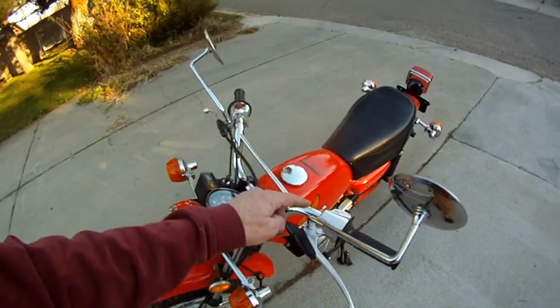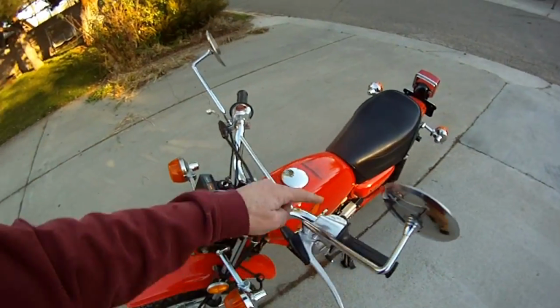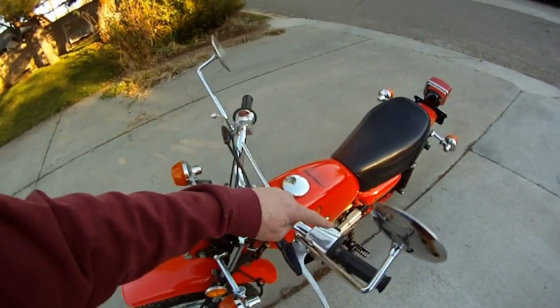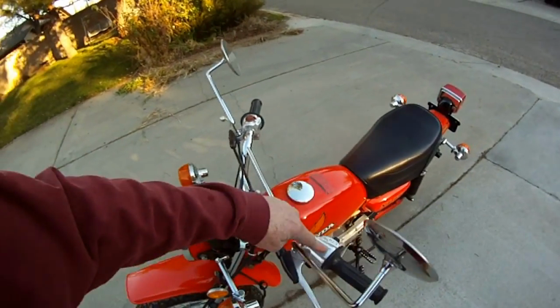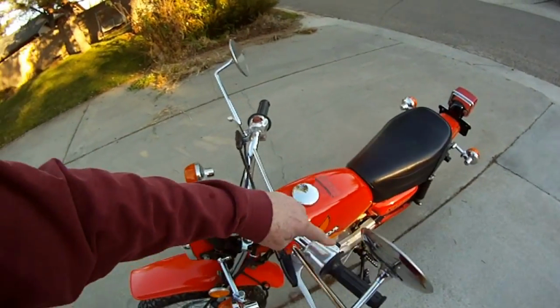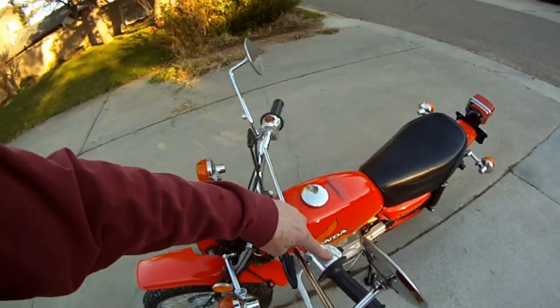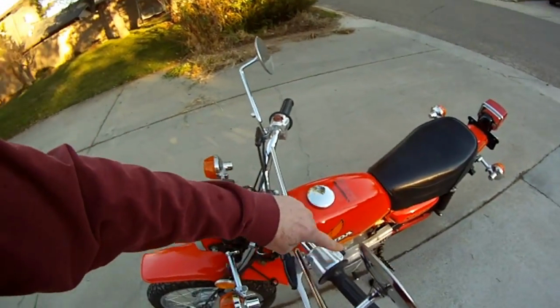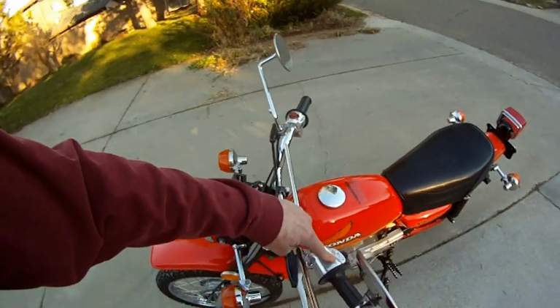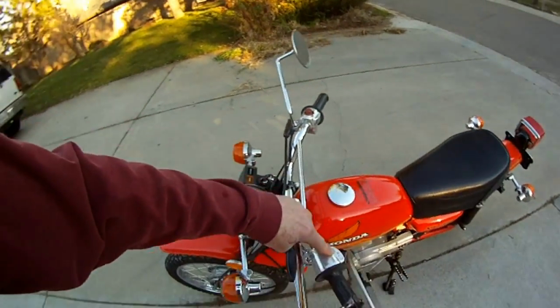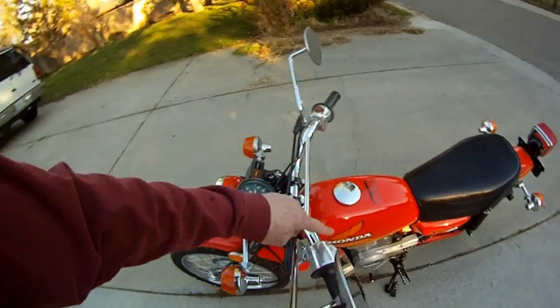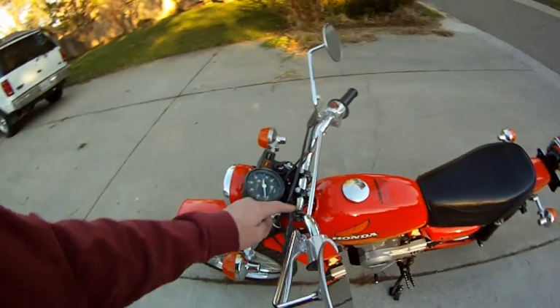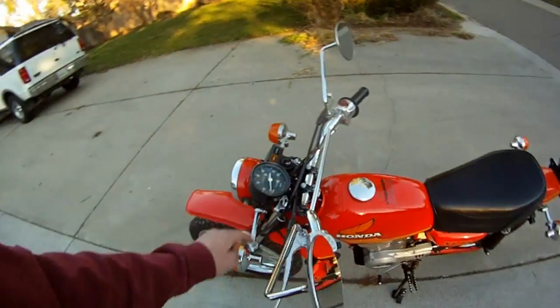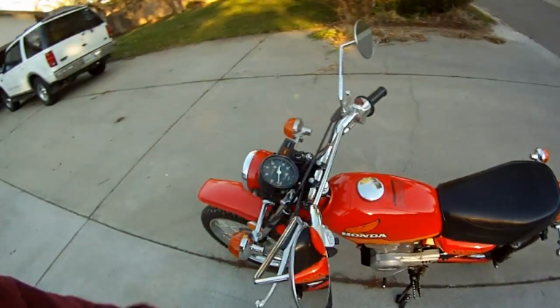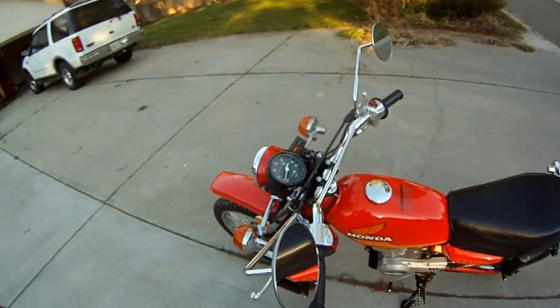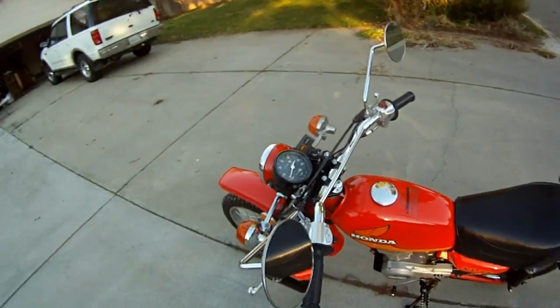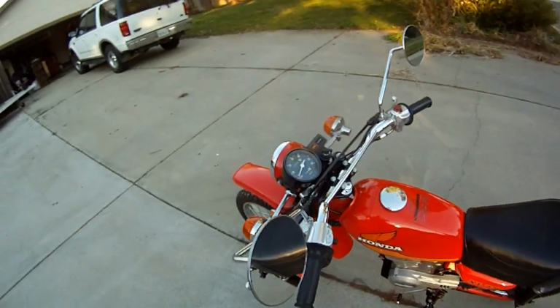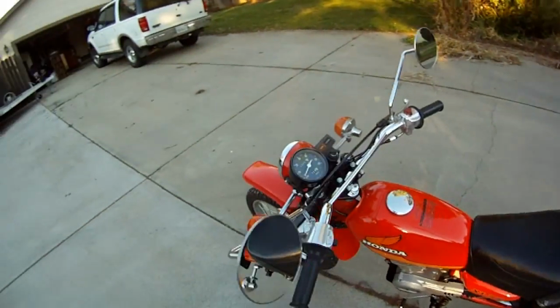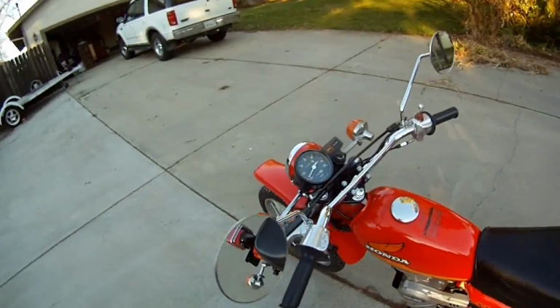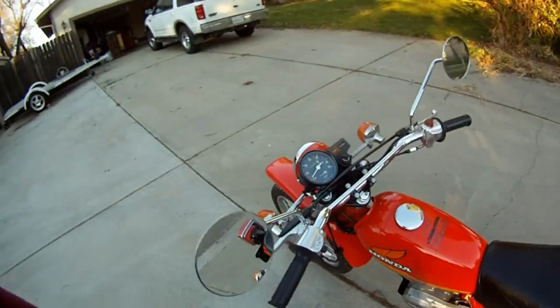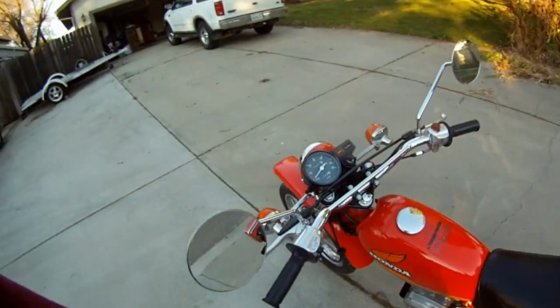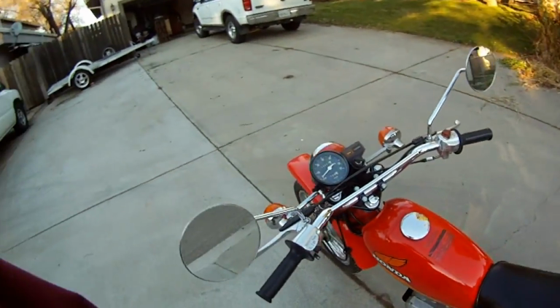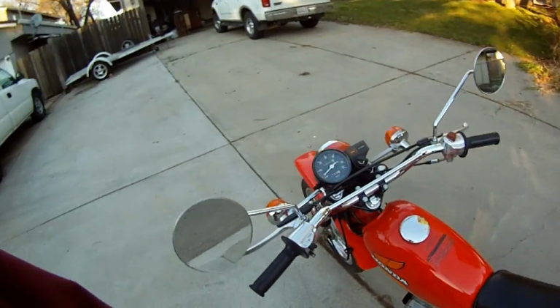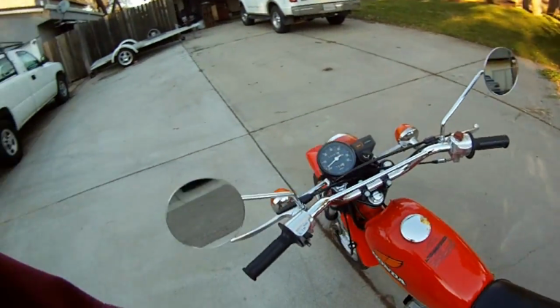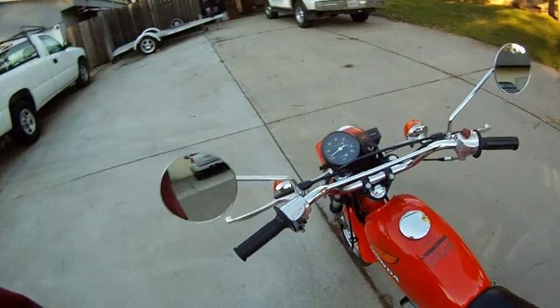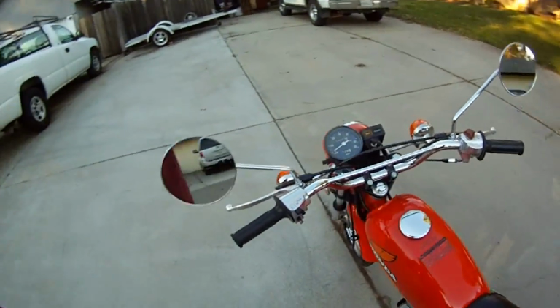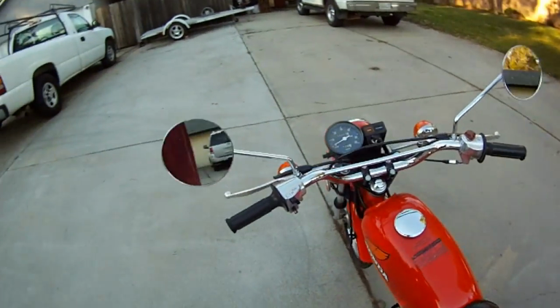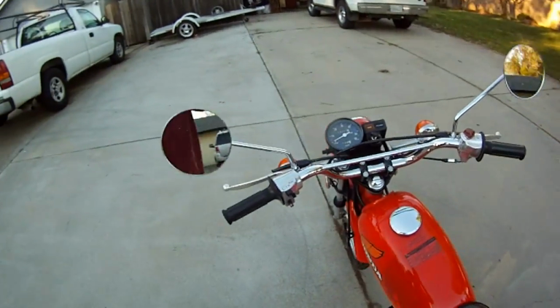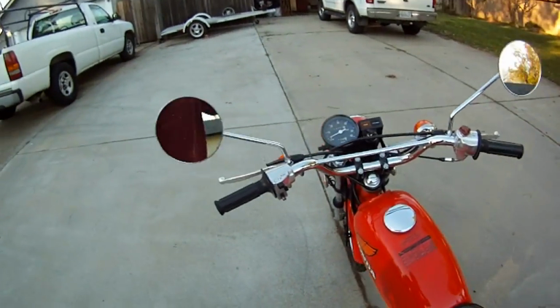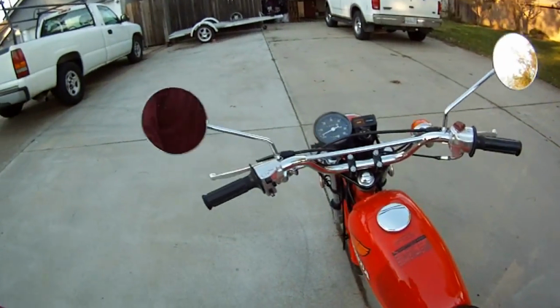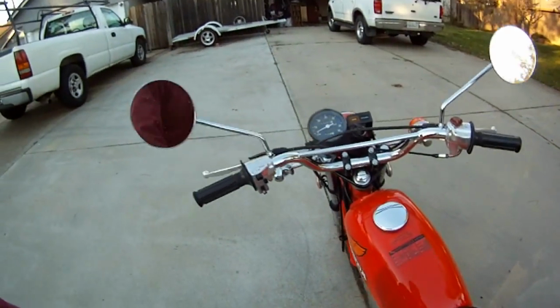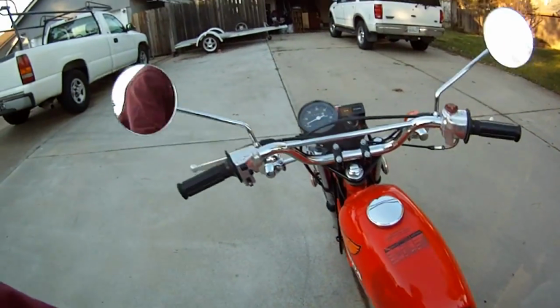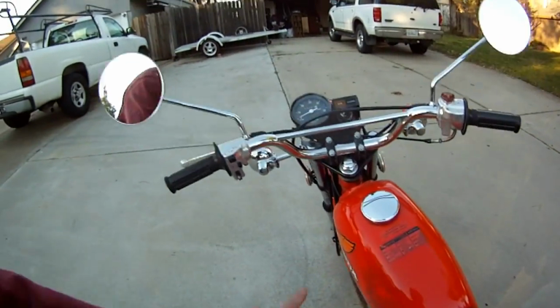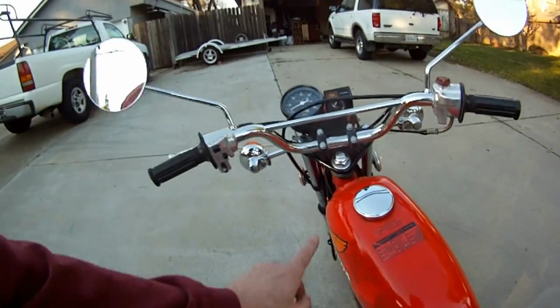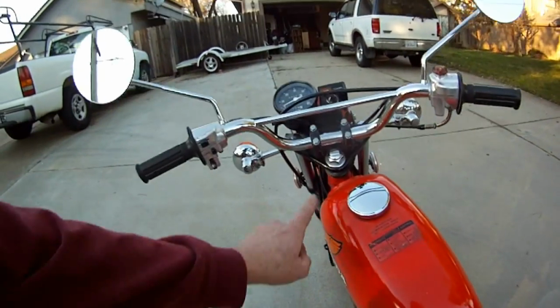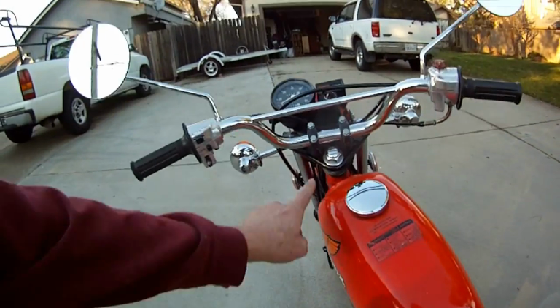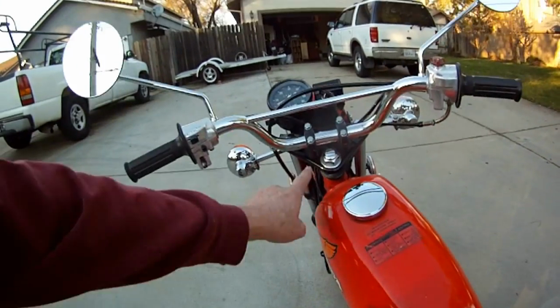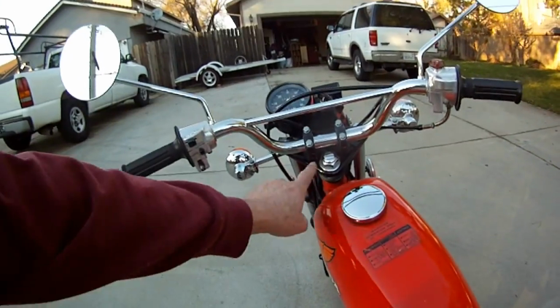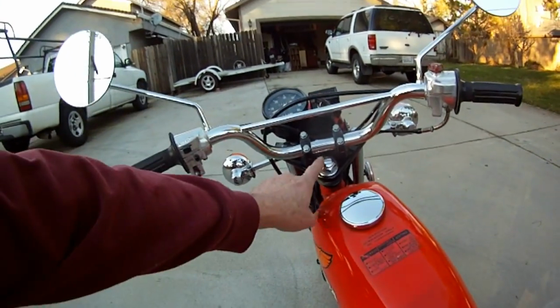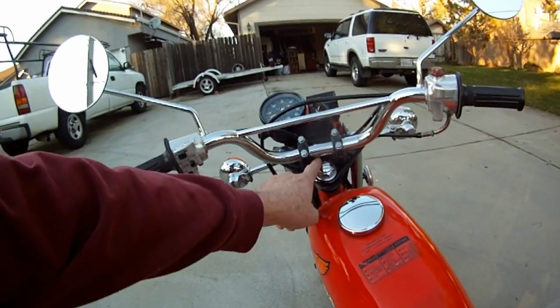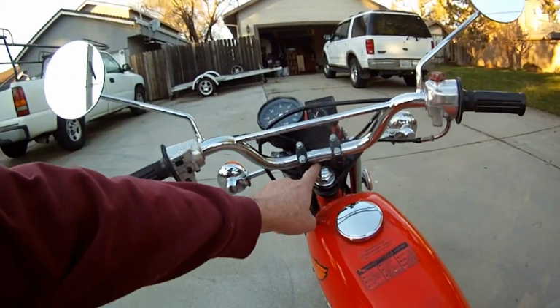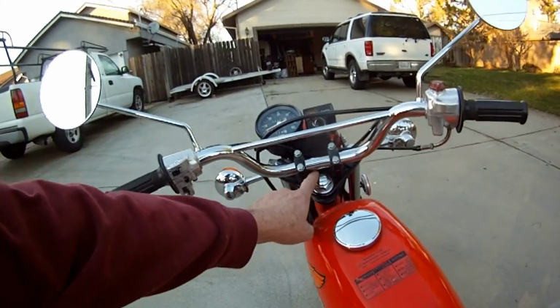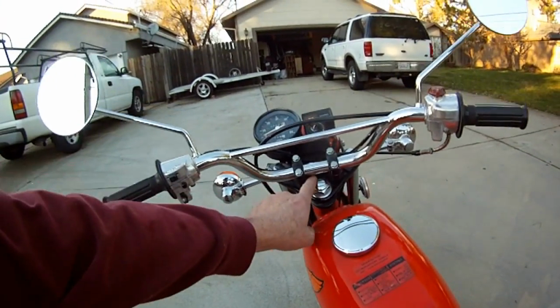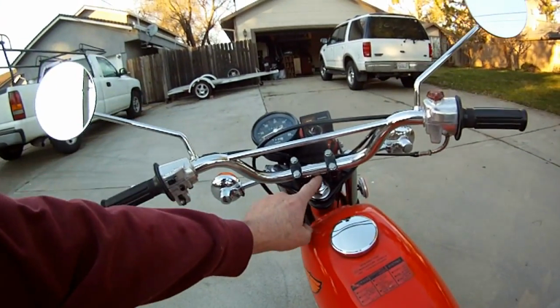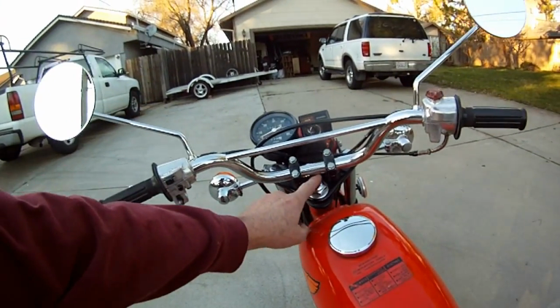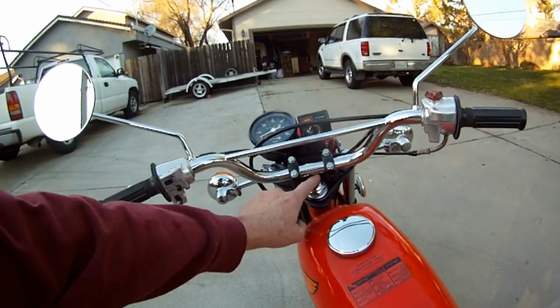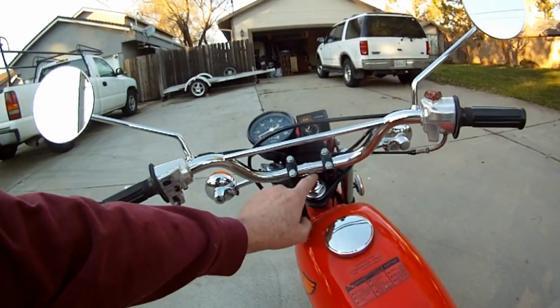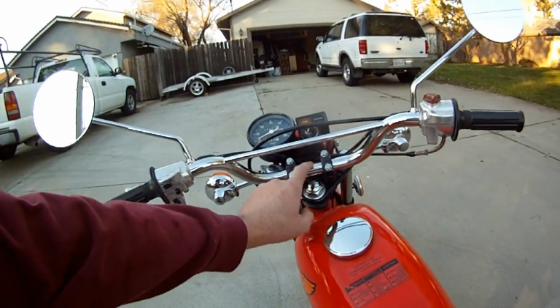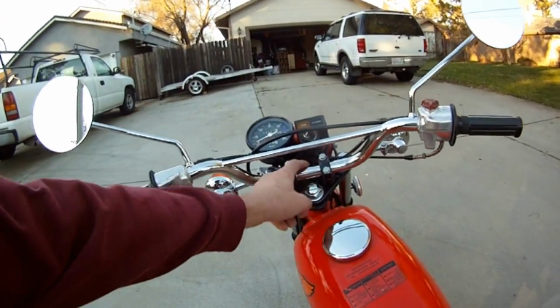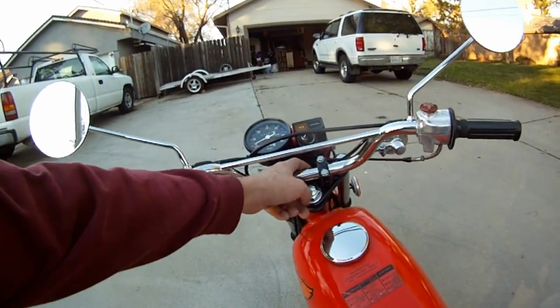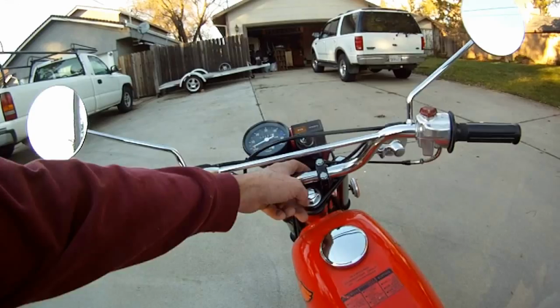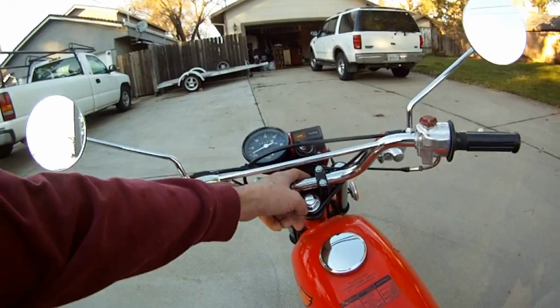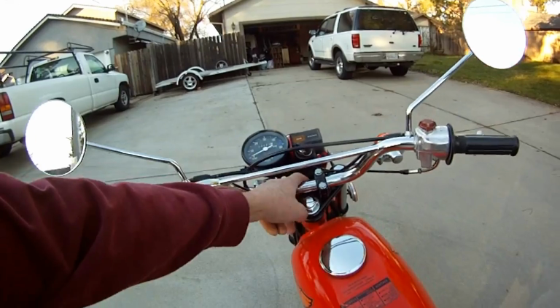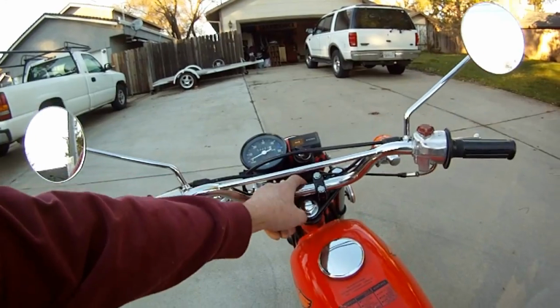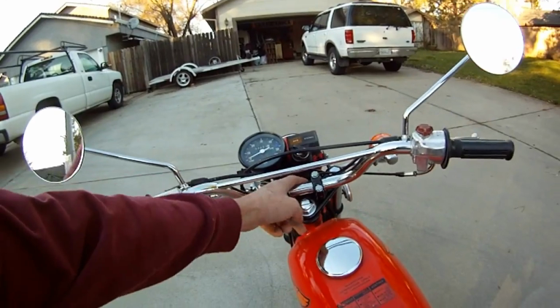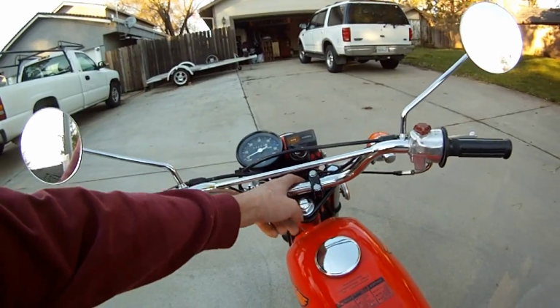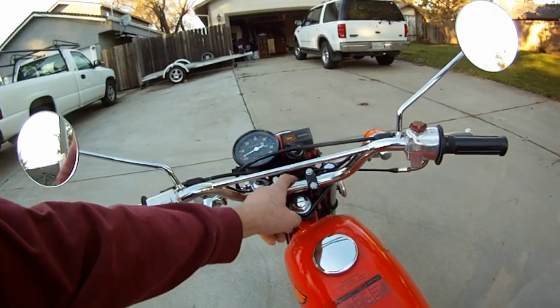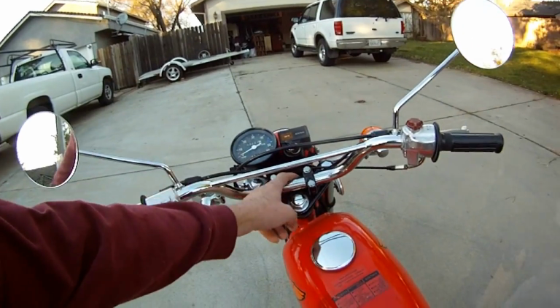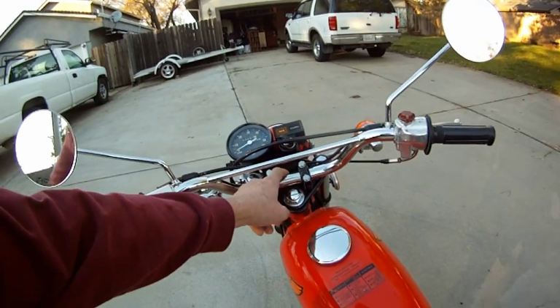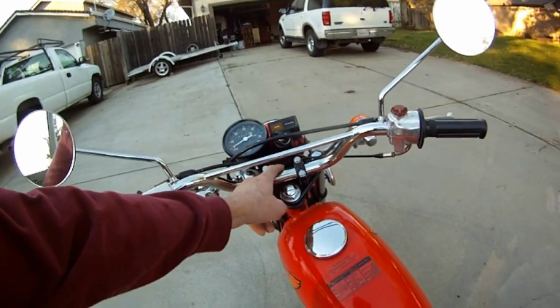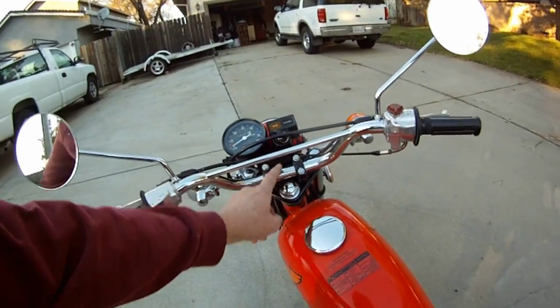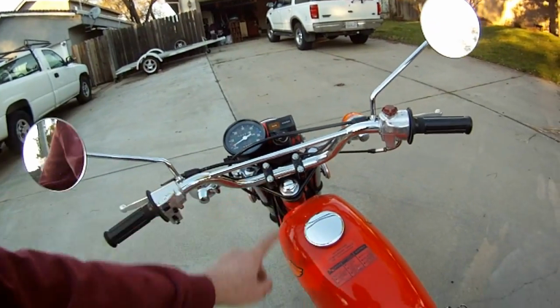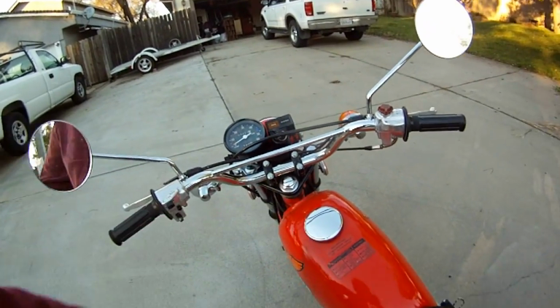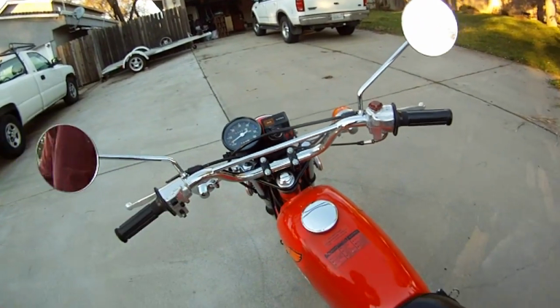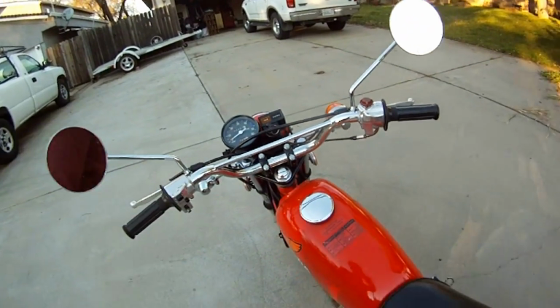All the wiring comes out down under here, in the front here.